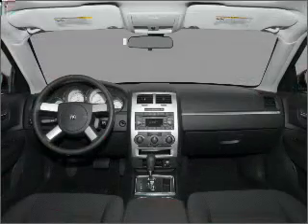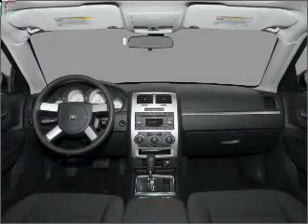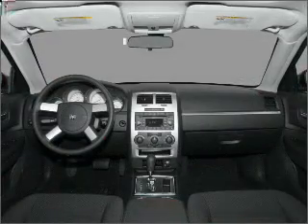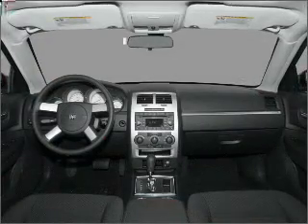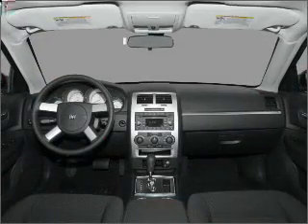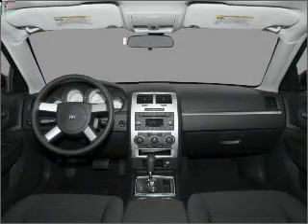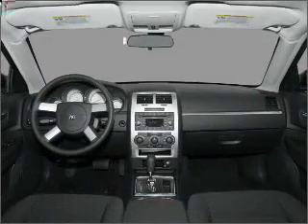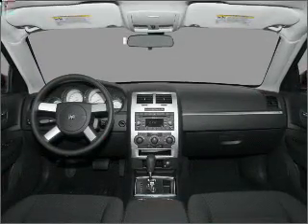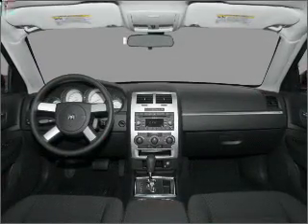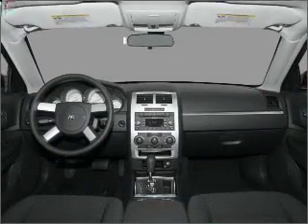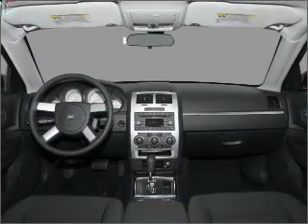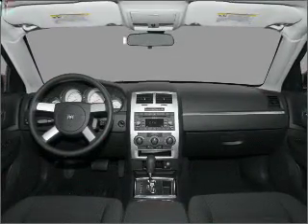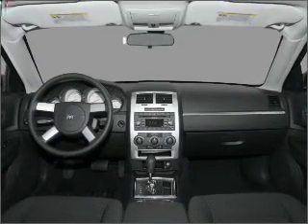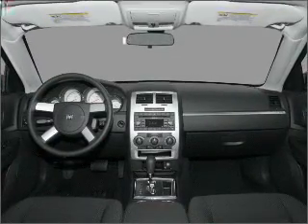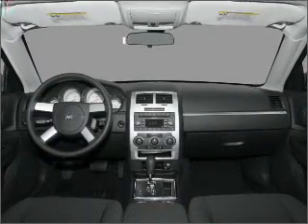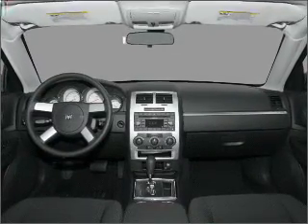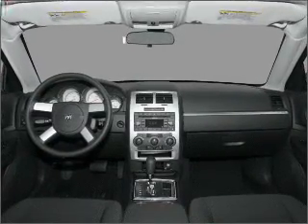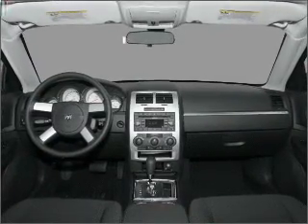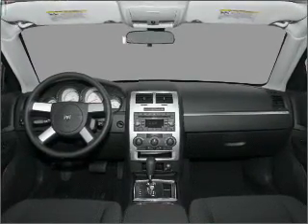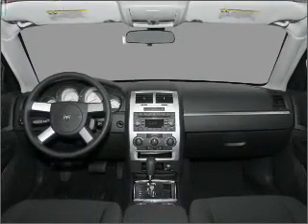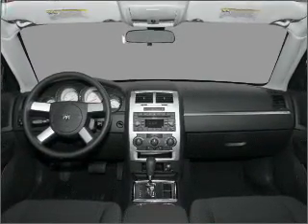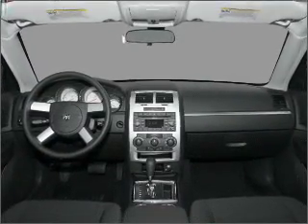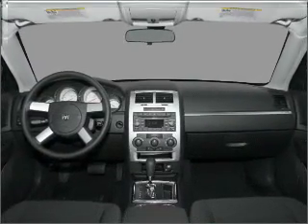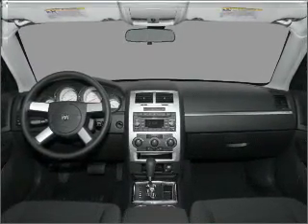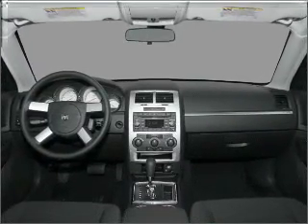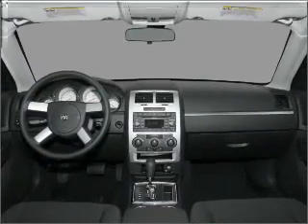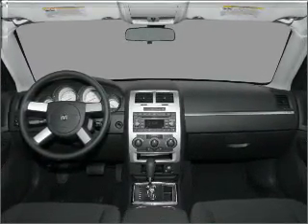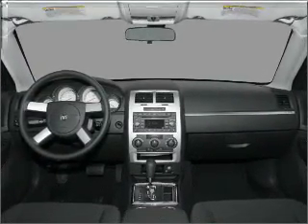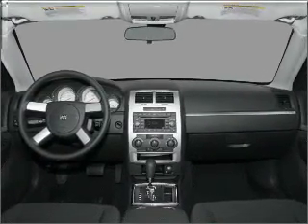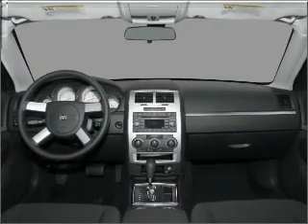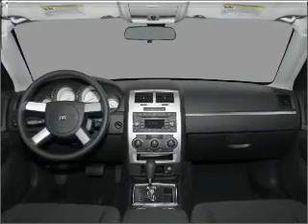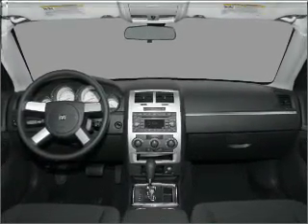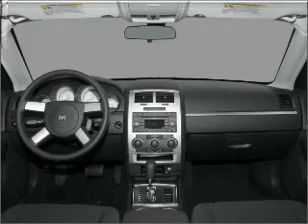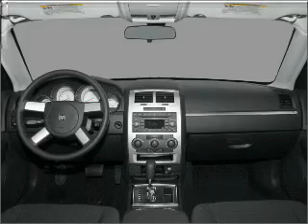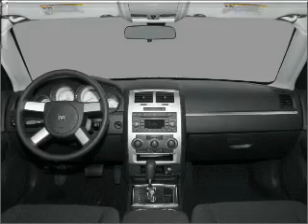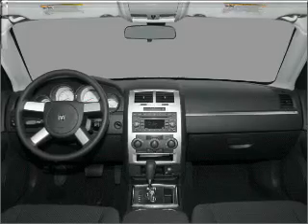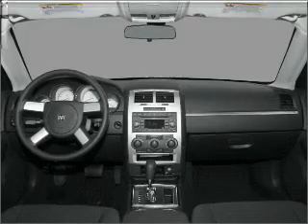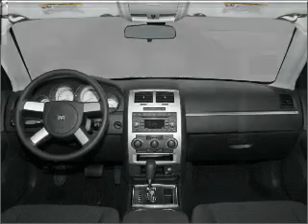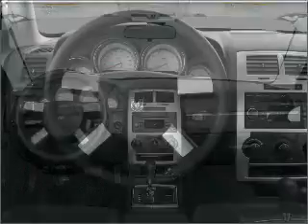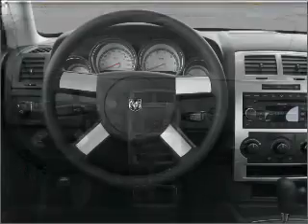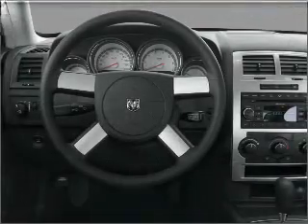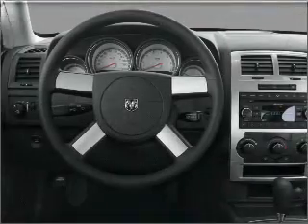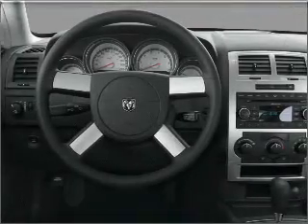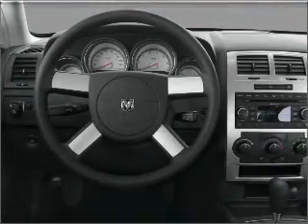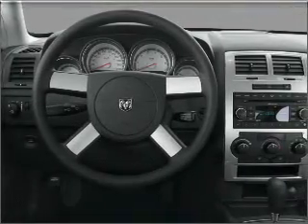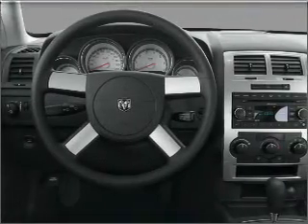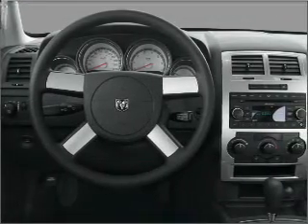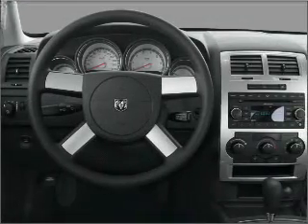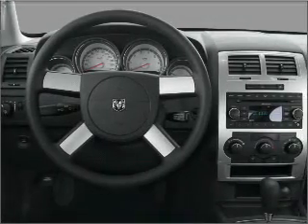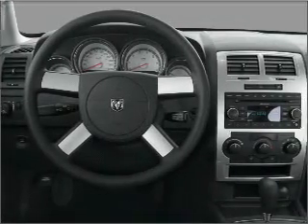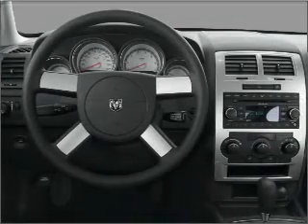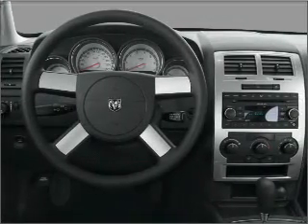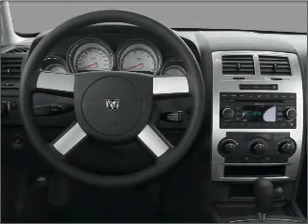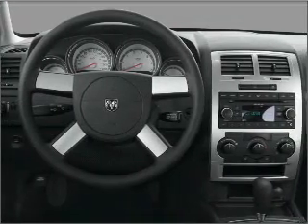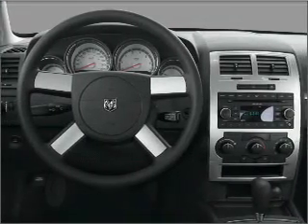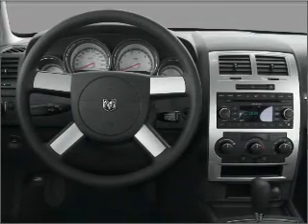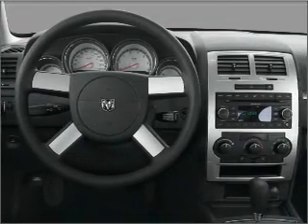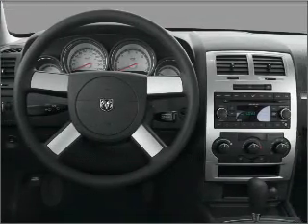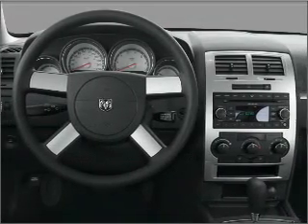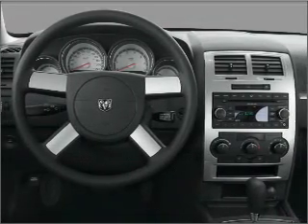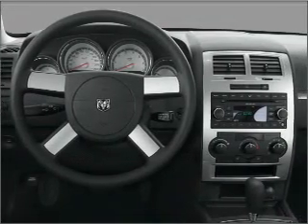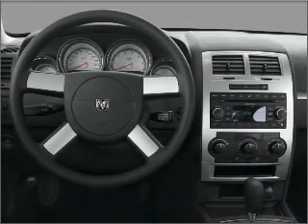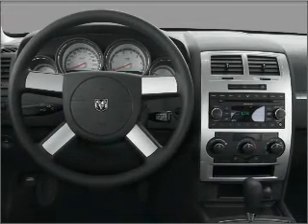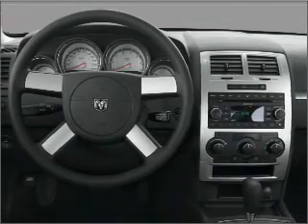Heated seats make cold weather driving more endurable. Tailor the temperature to your preference and your passengers. Call today to schedule a test drive.